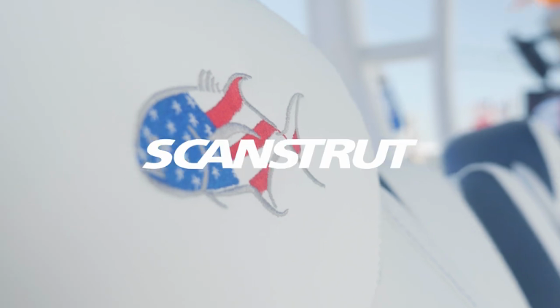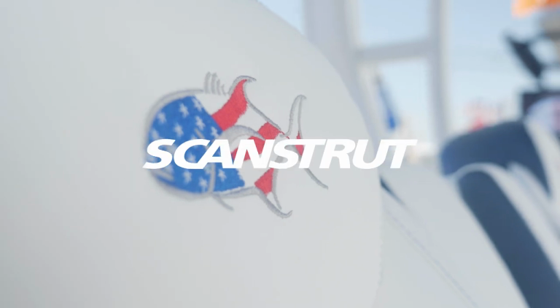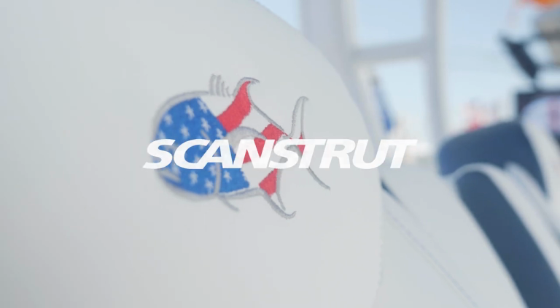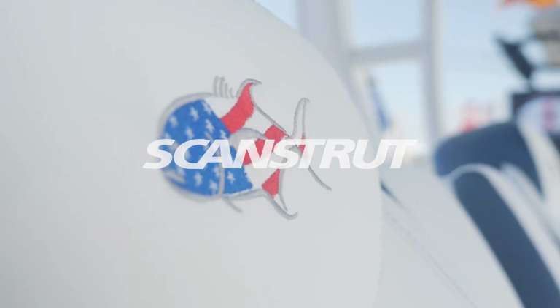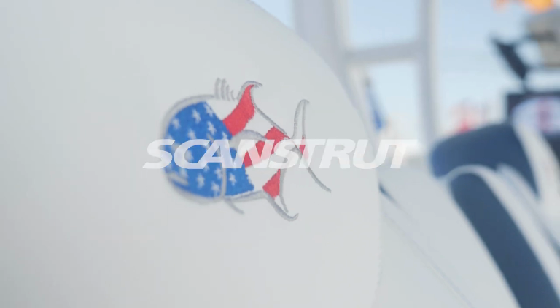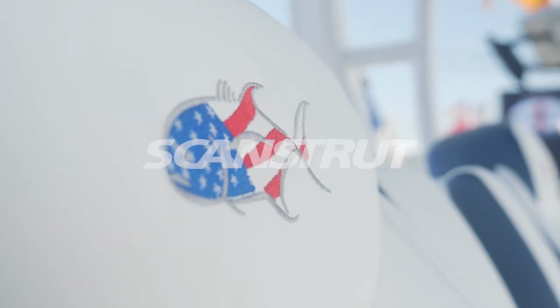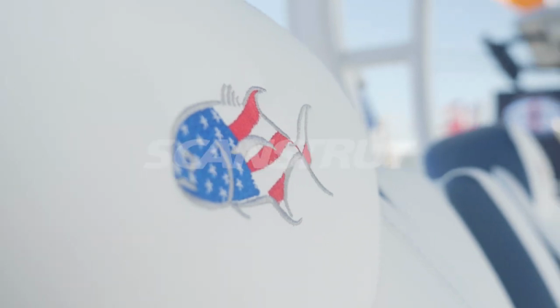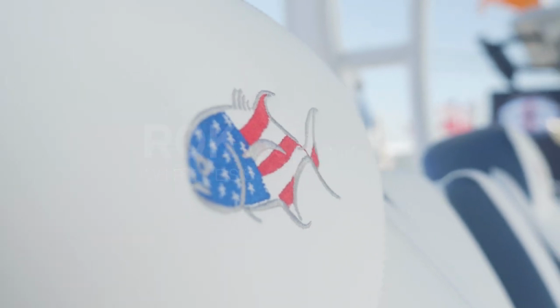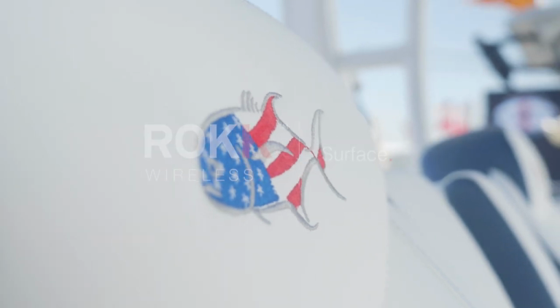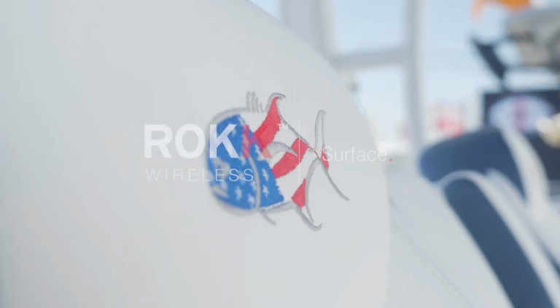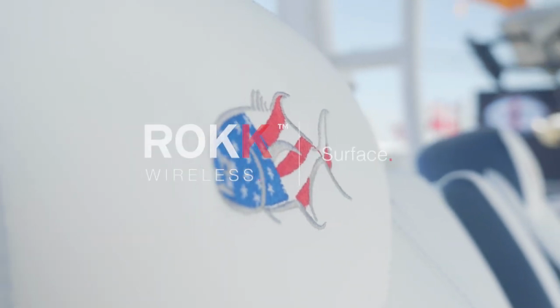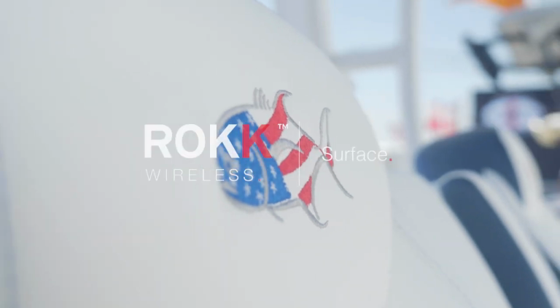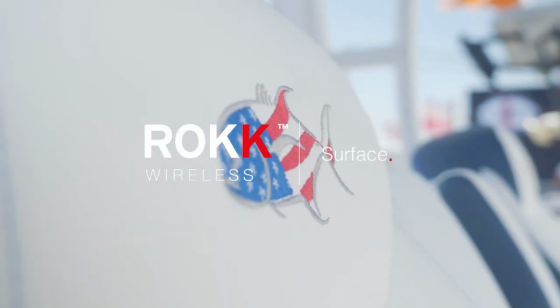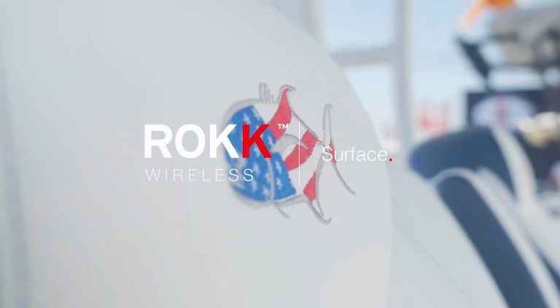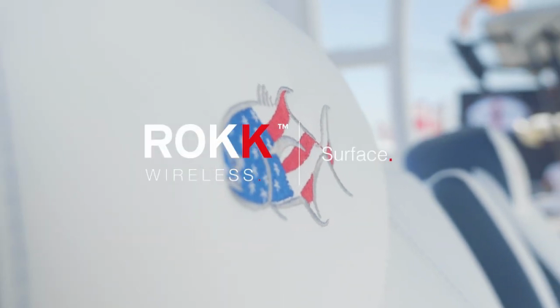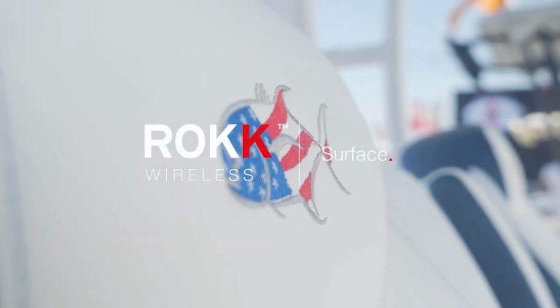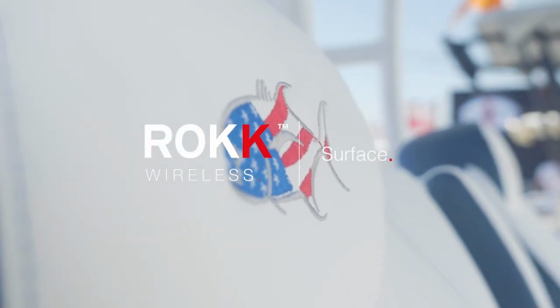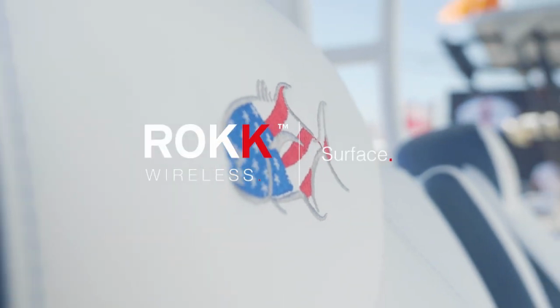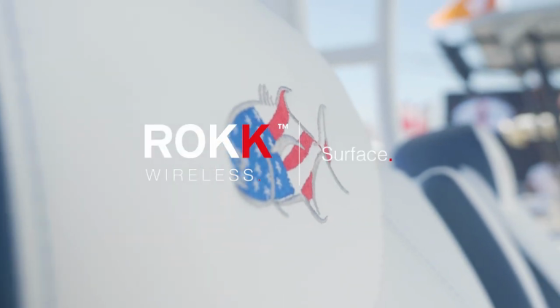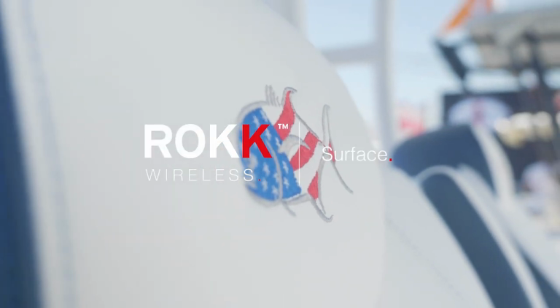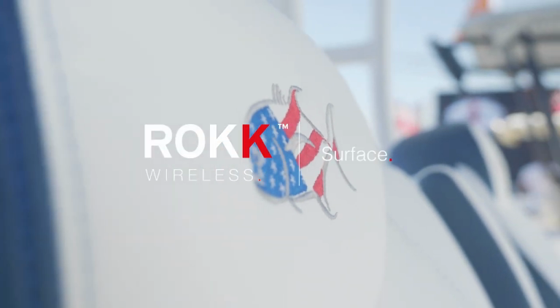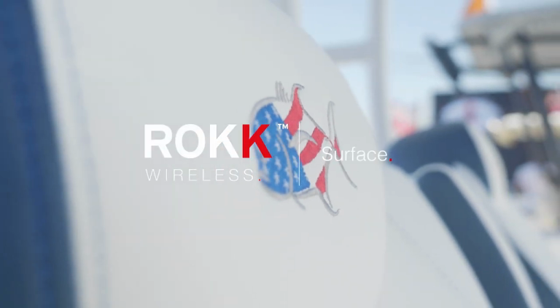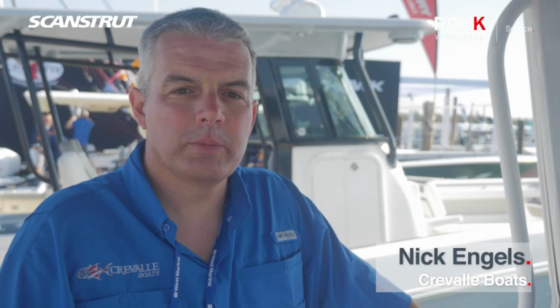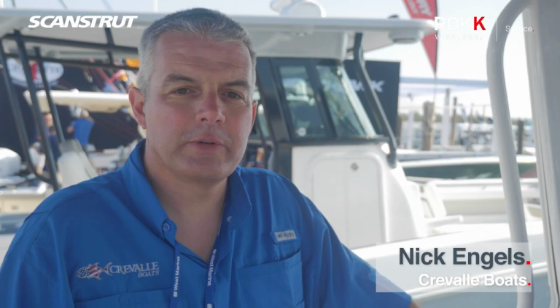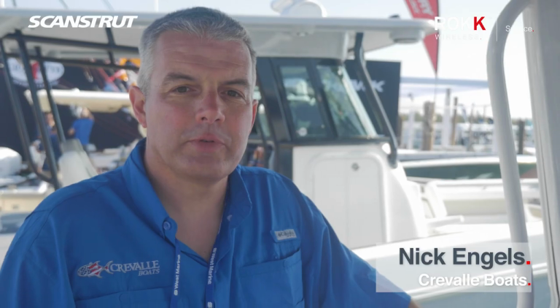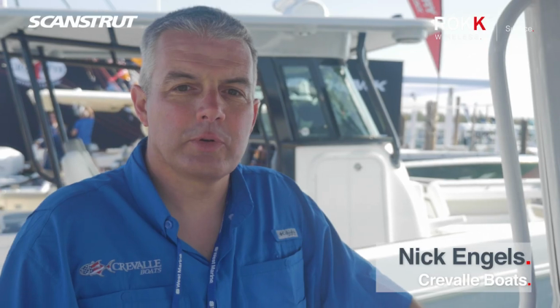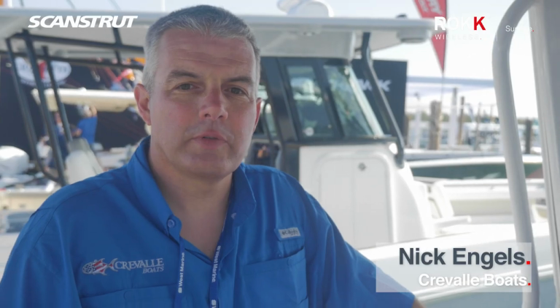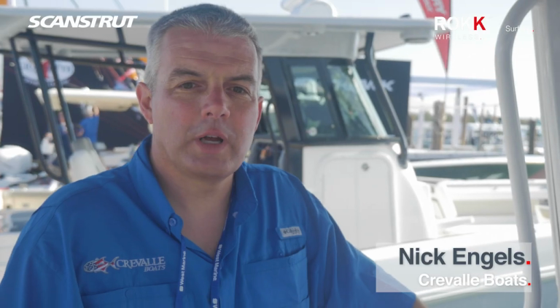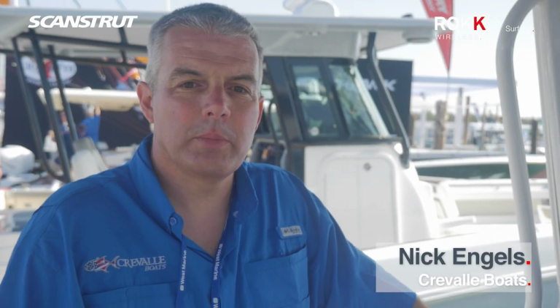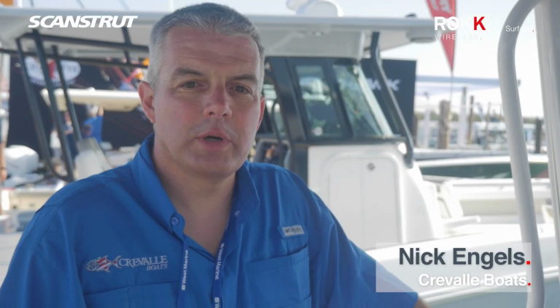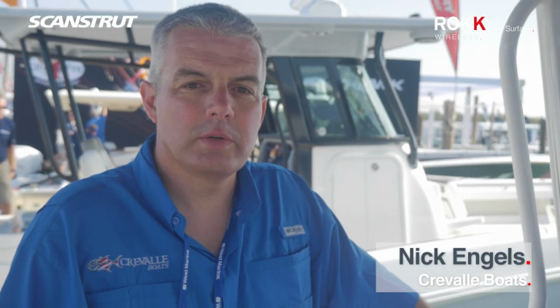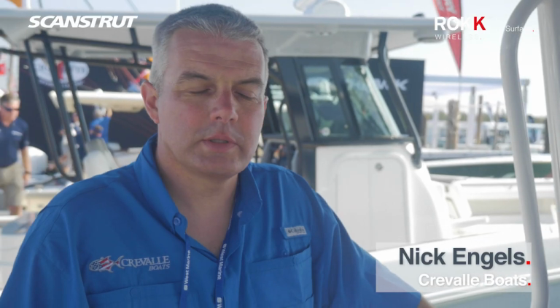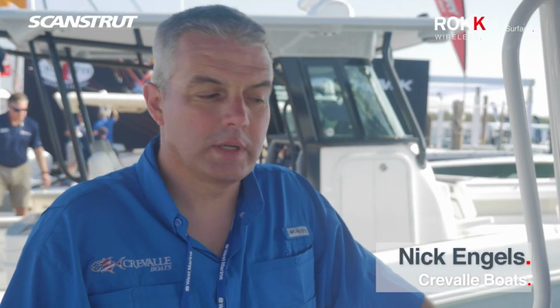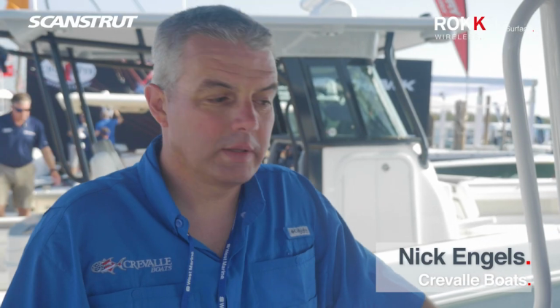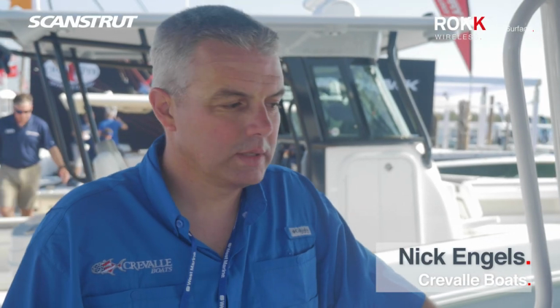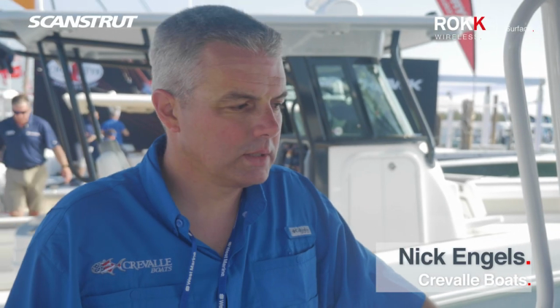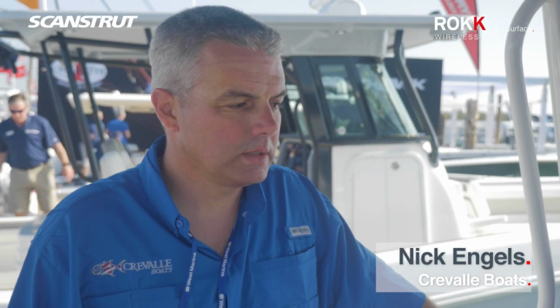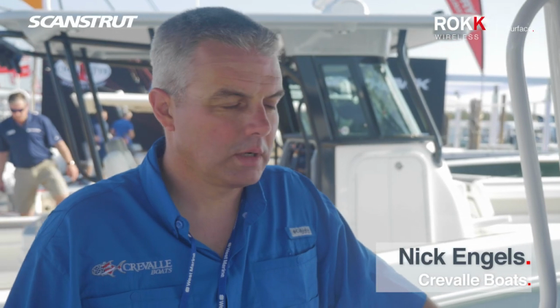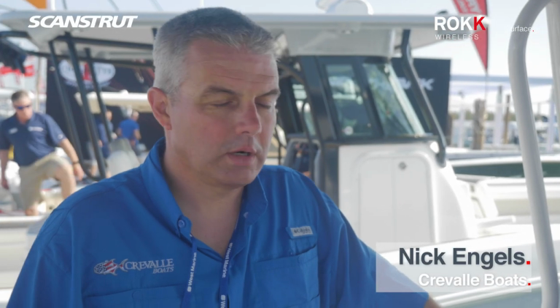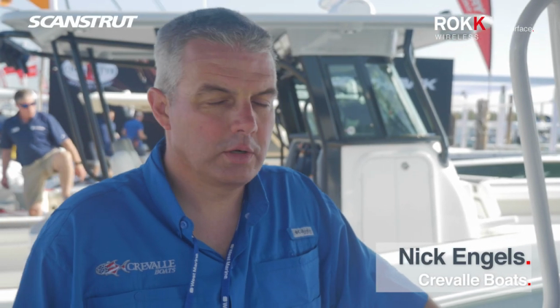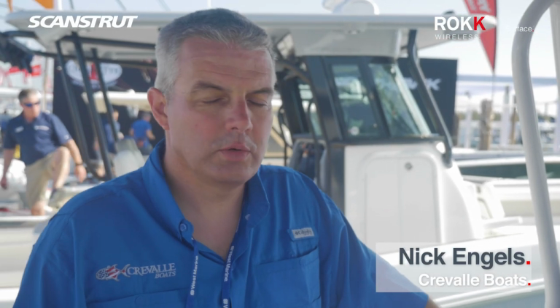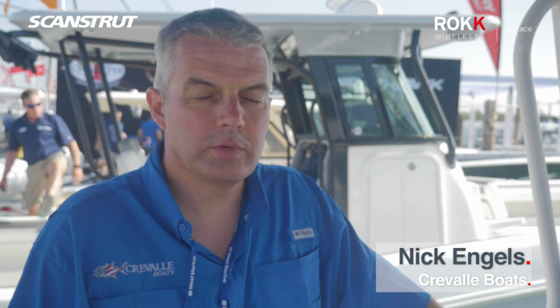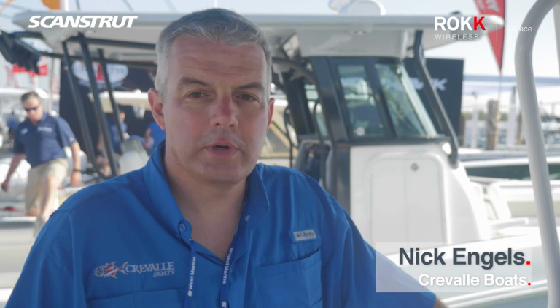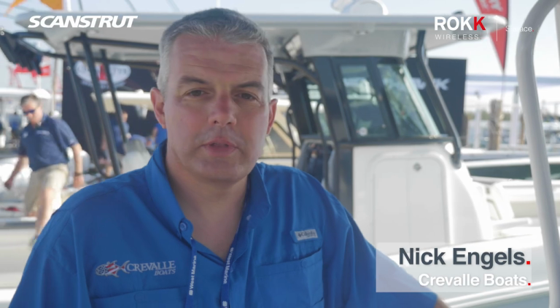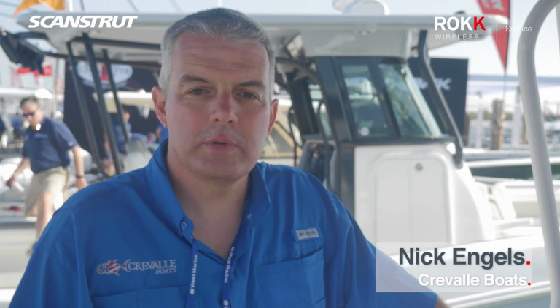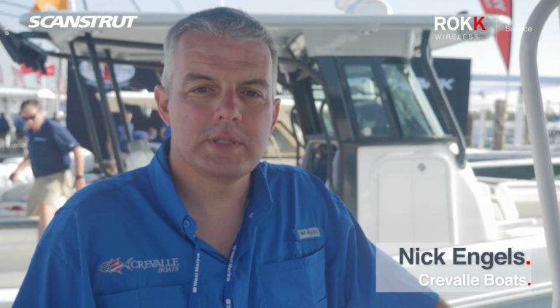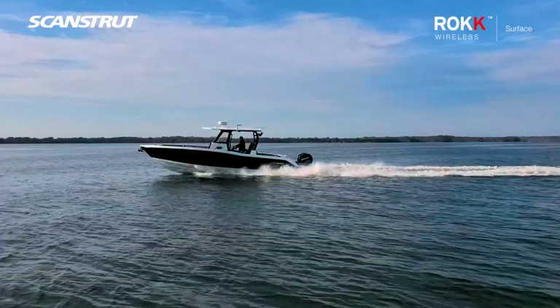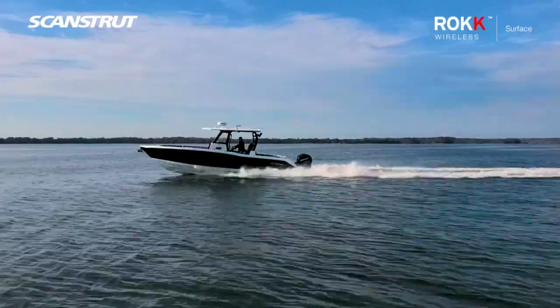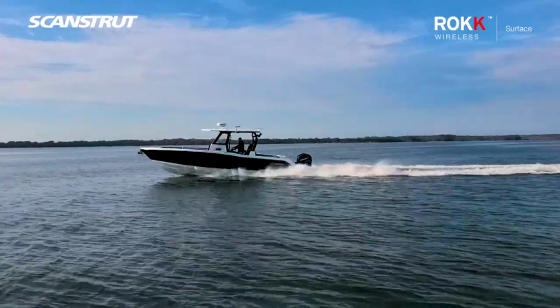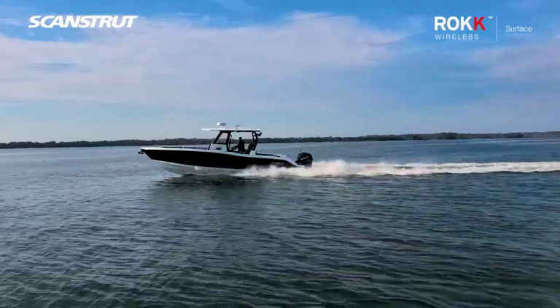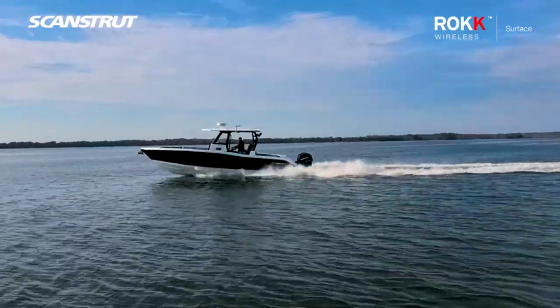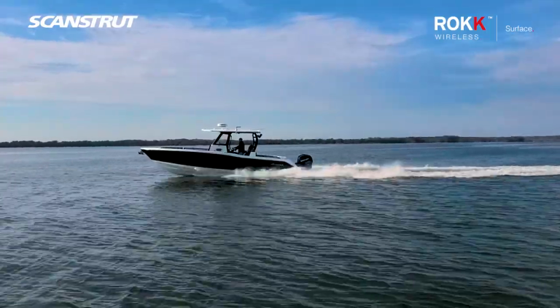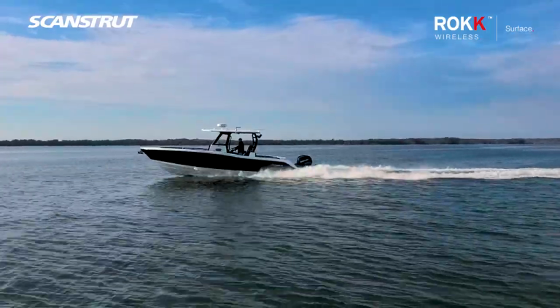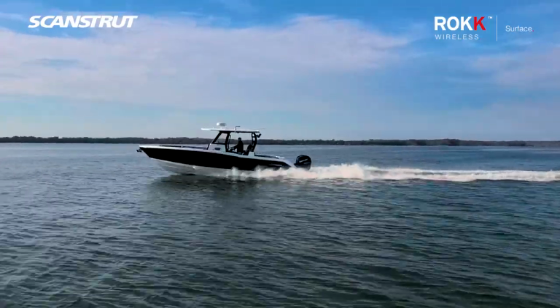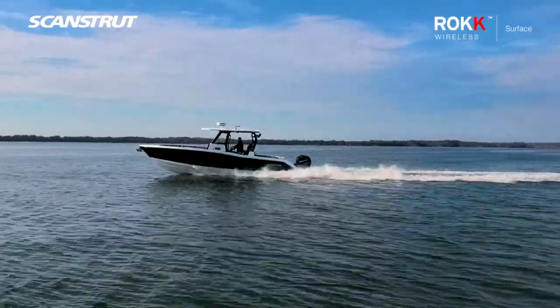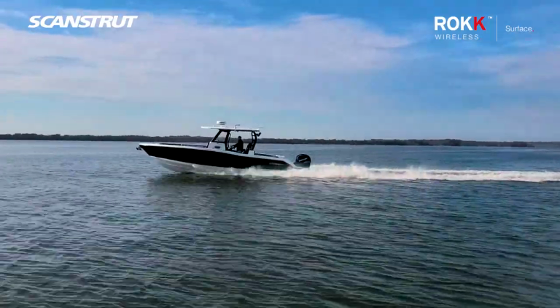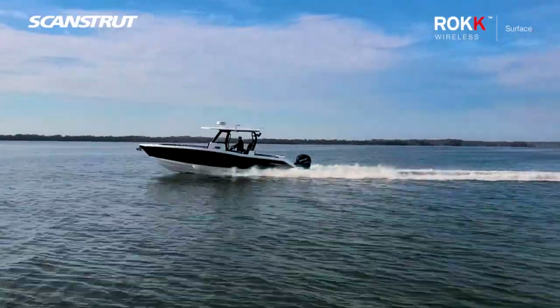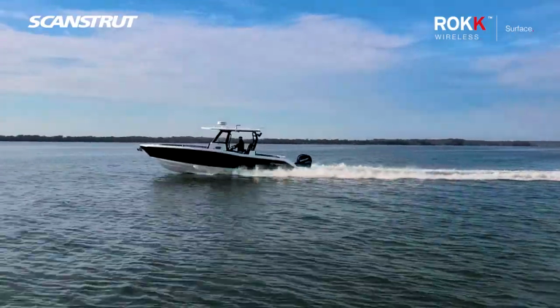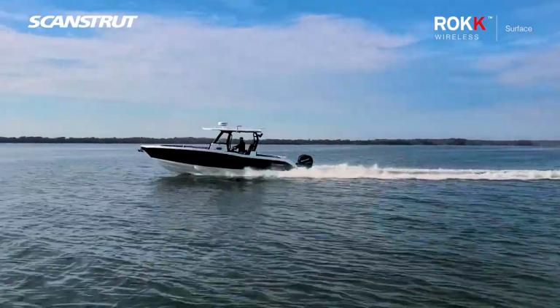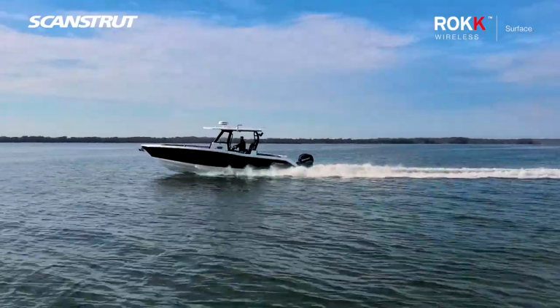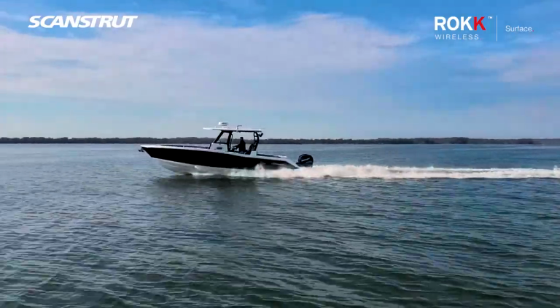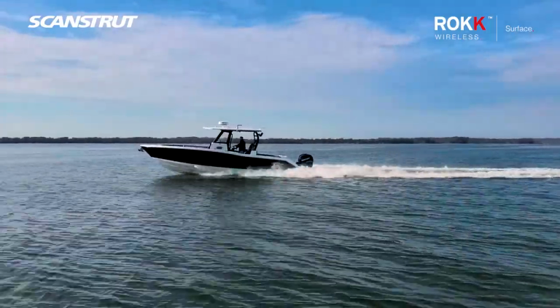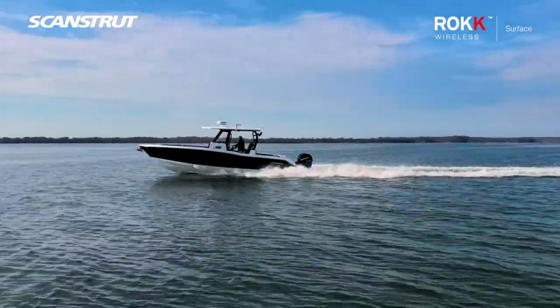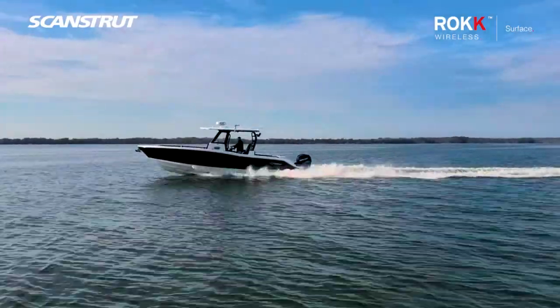My name is Nick Ingalls. I'm the Vice President of Product Development for Cravall Boats, and this is our new 33 CSF, which stands for Cravall Sportfish.